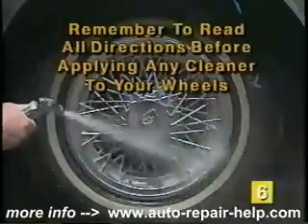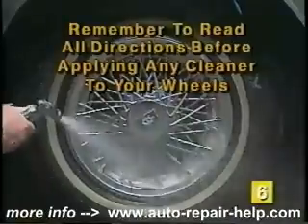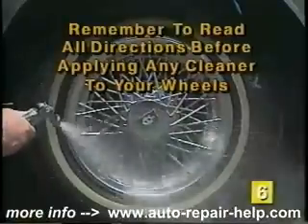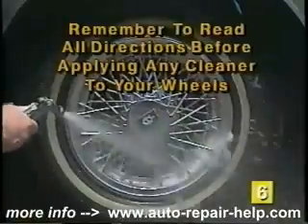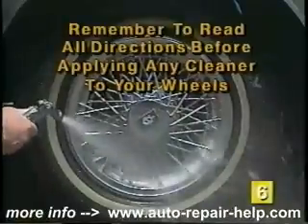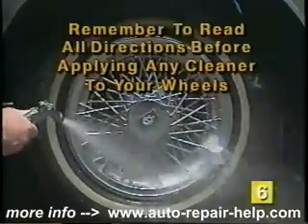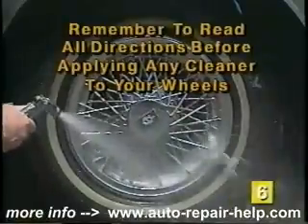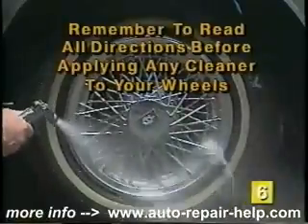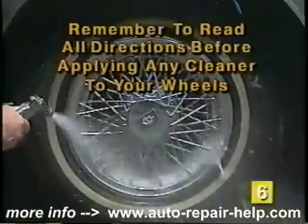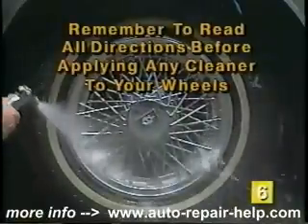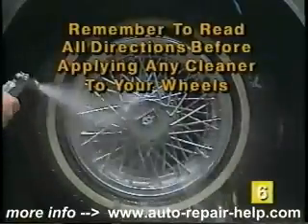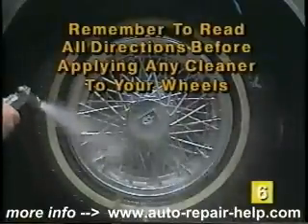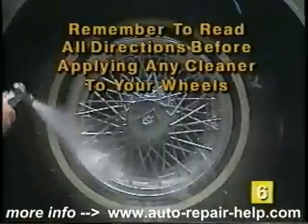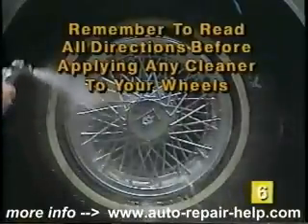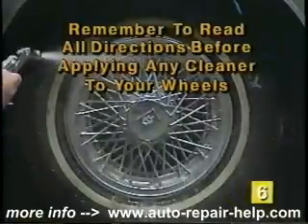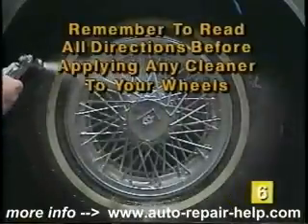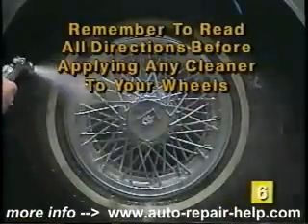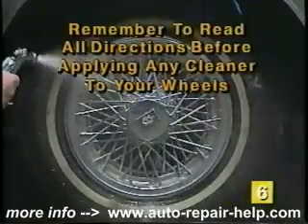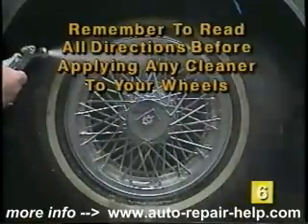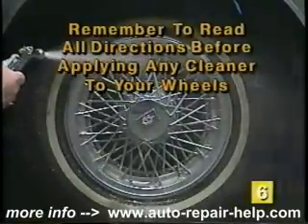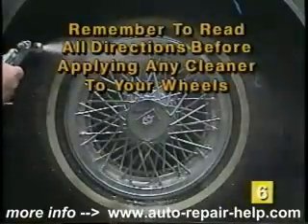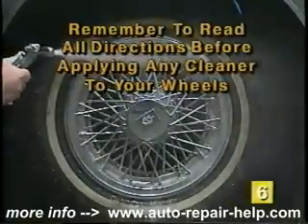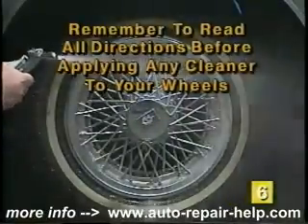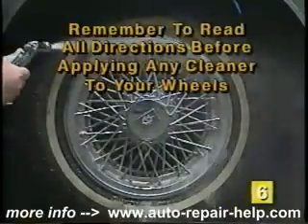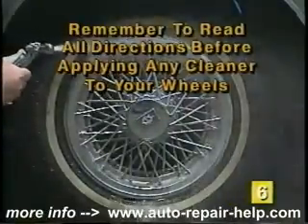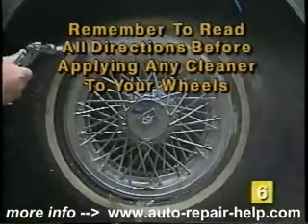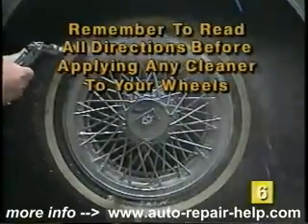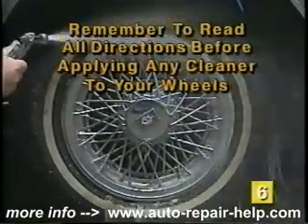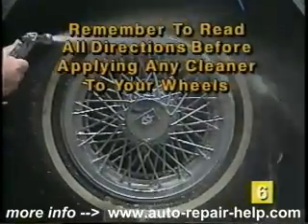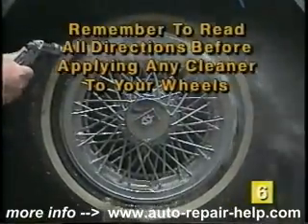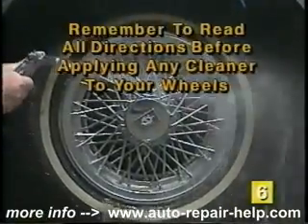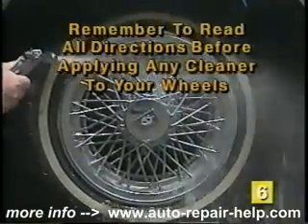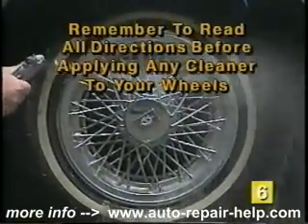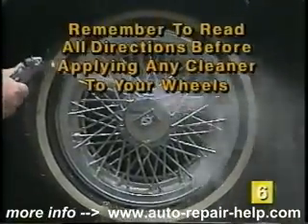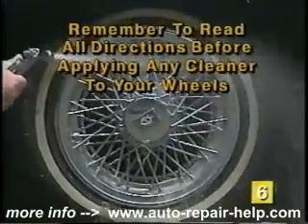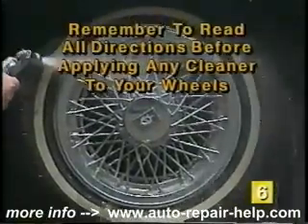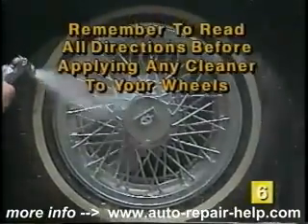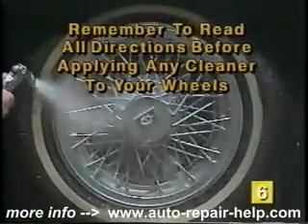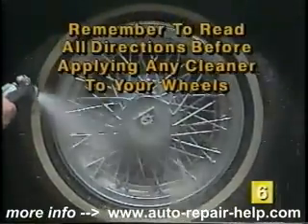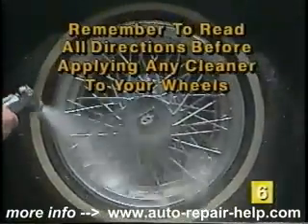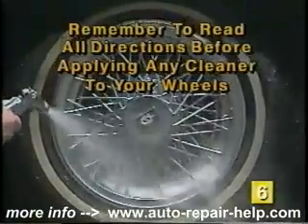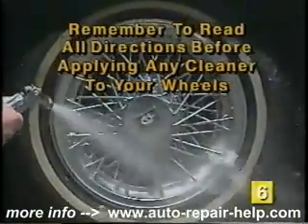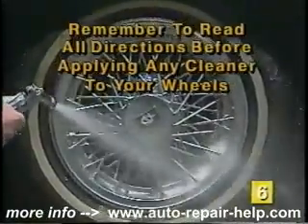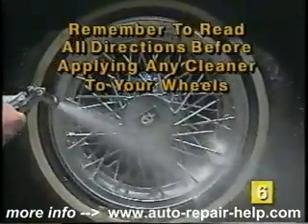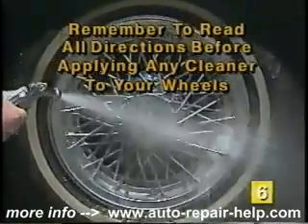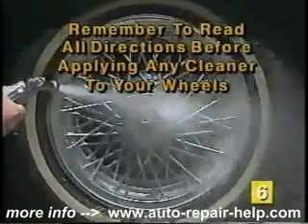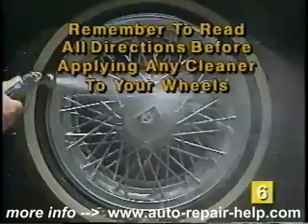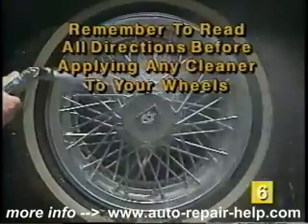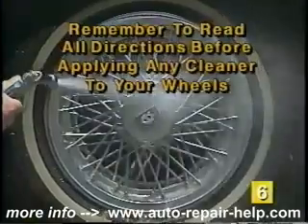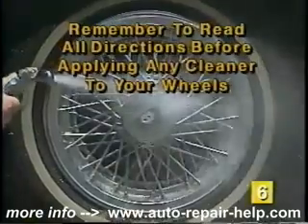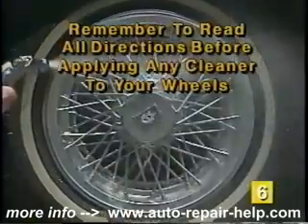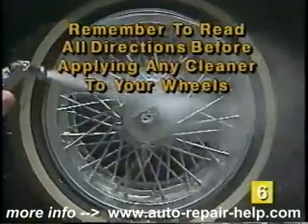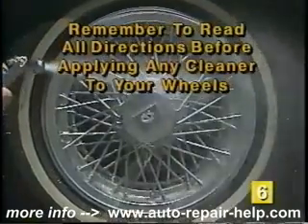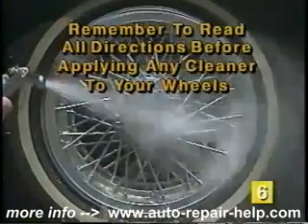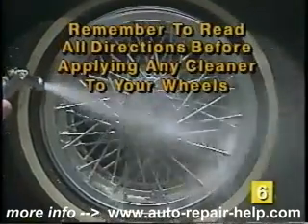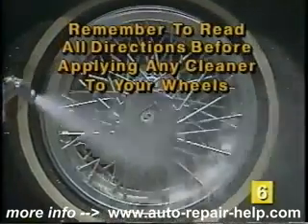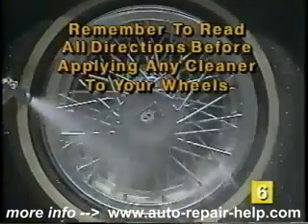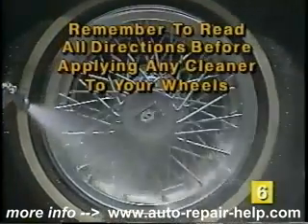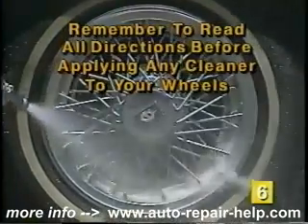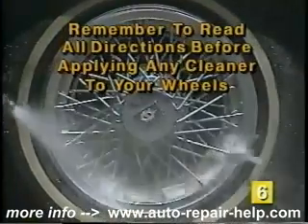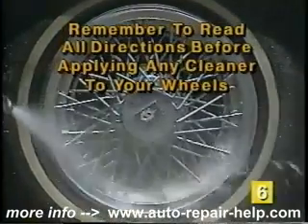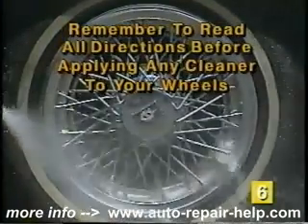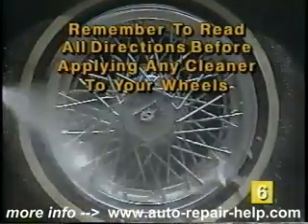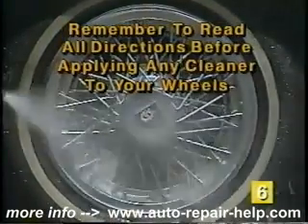Remember, read all directions or notes on the bottles of the cleaner before using it on your wheels.